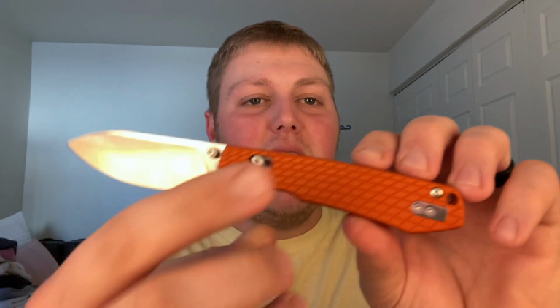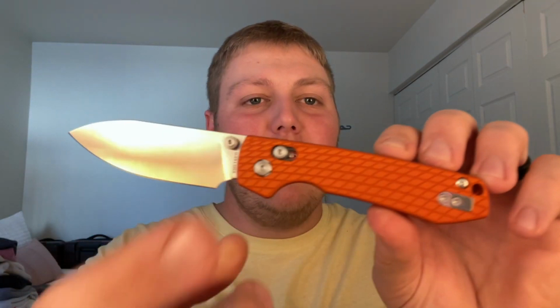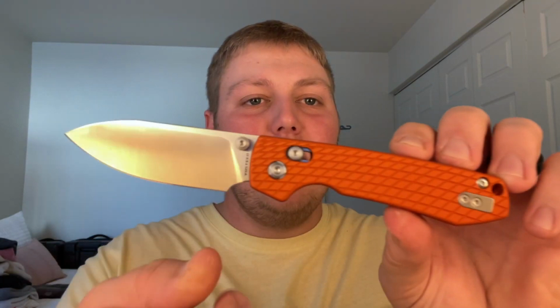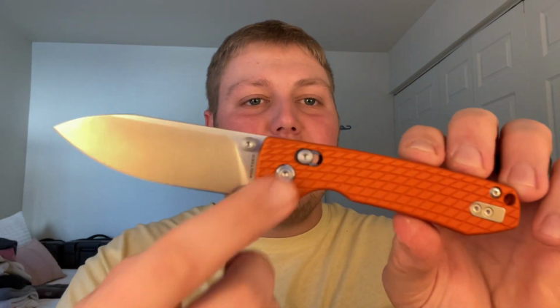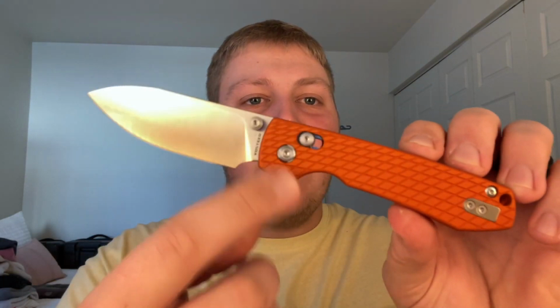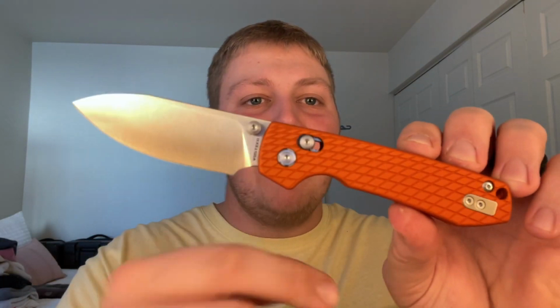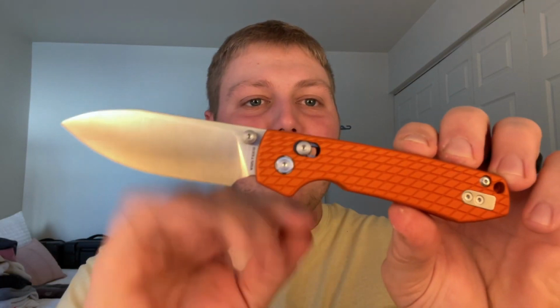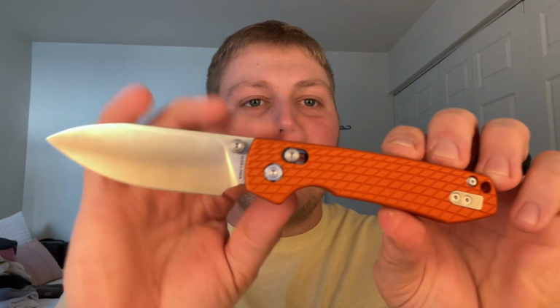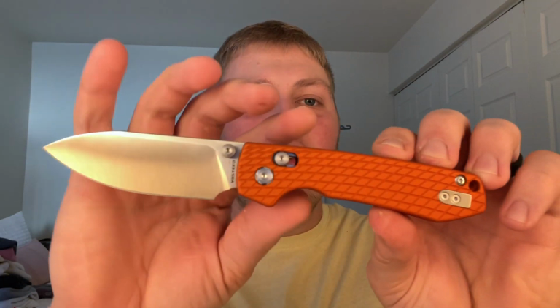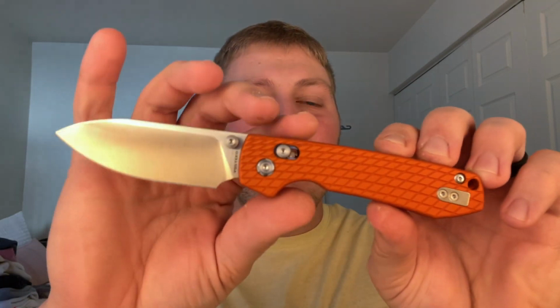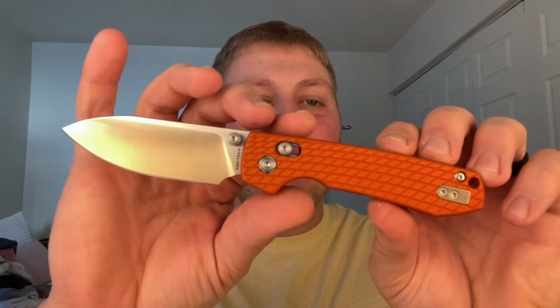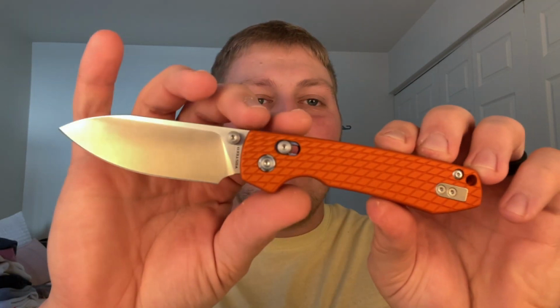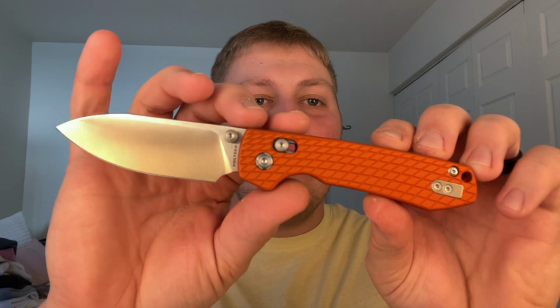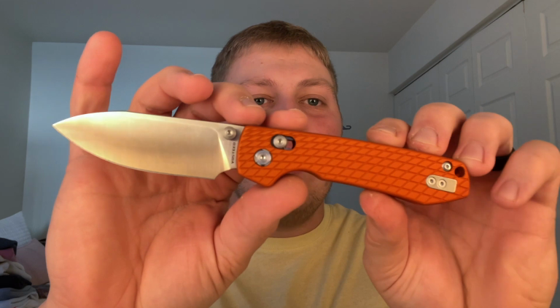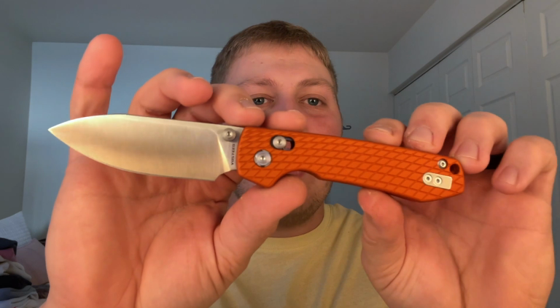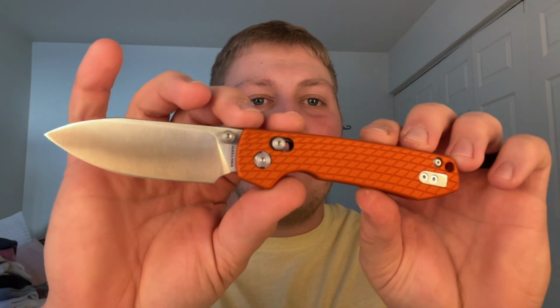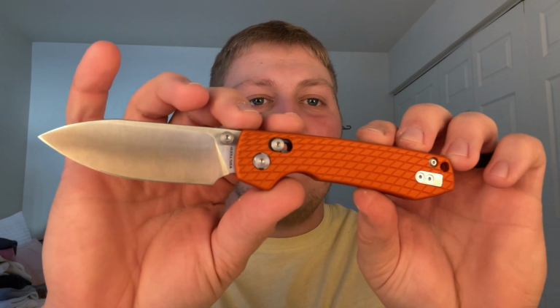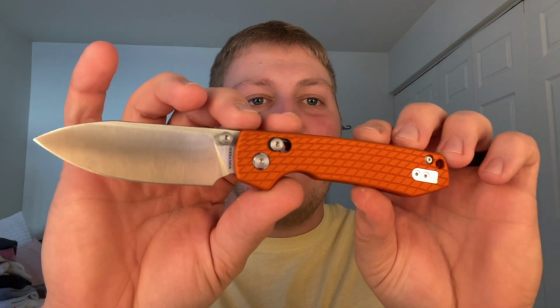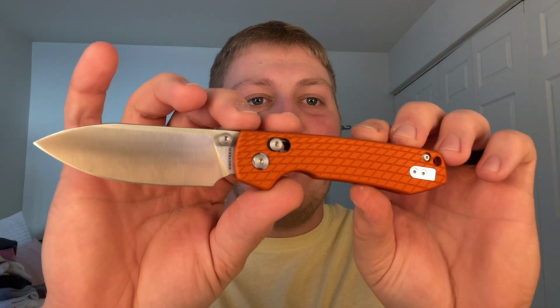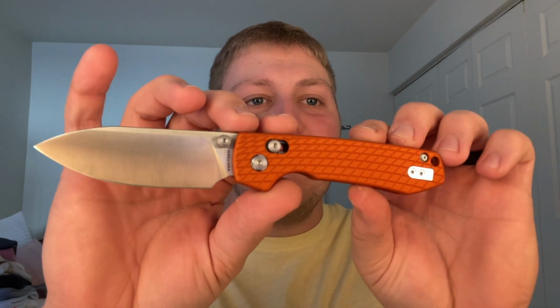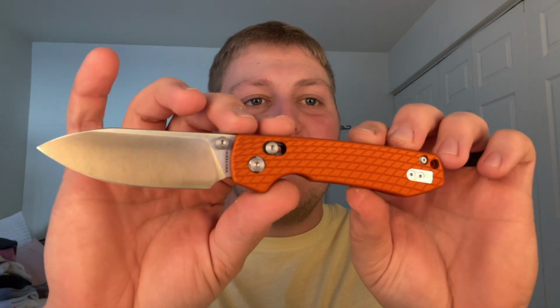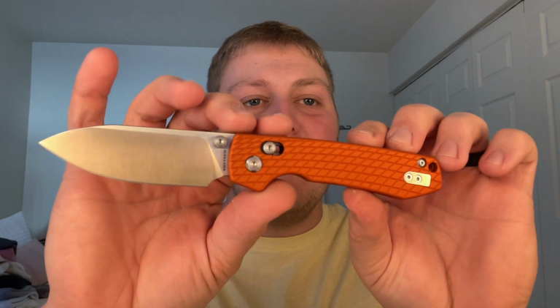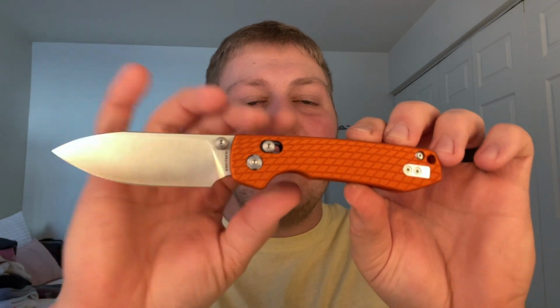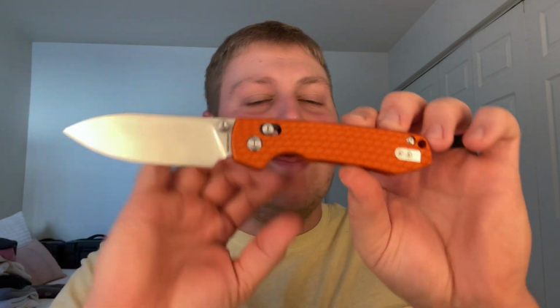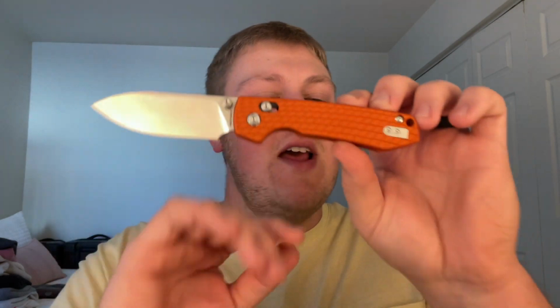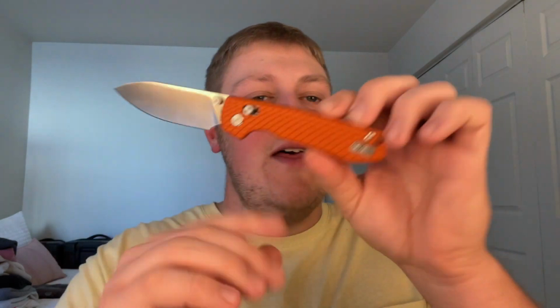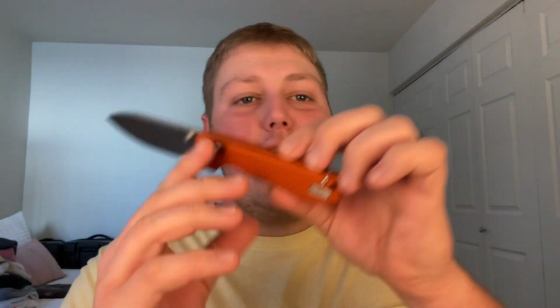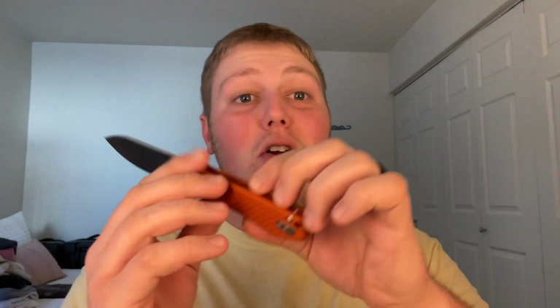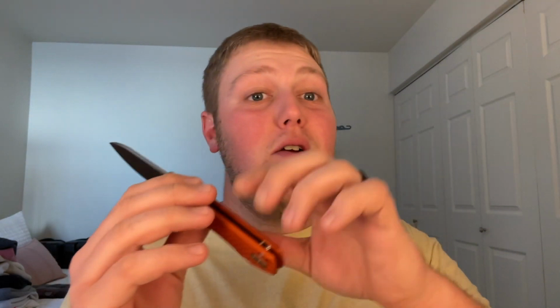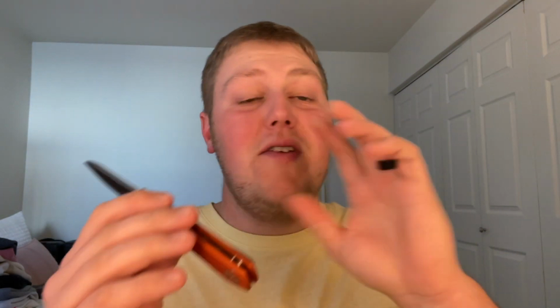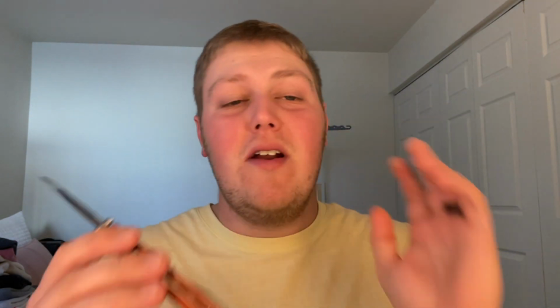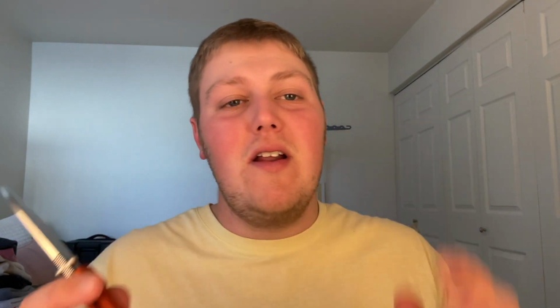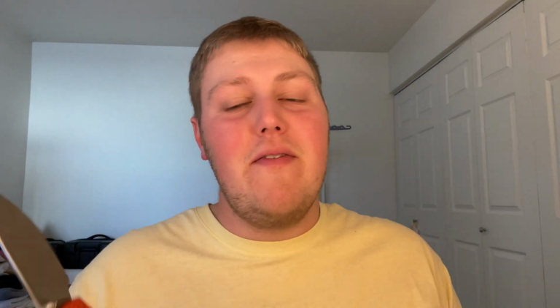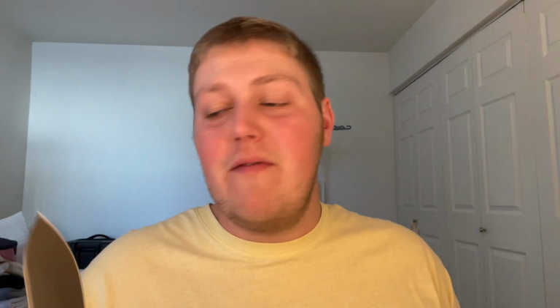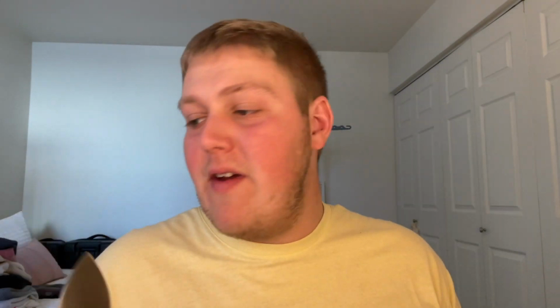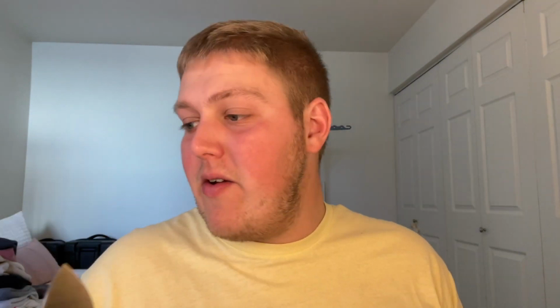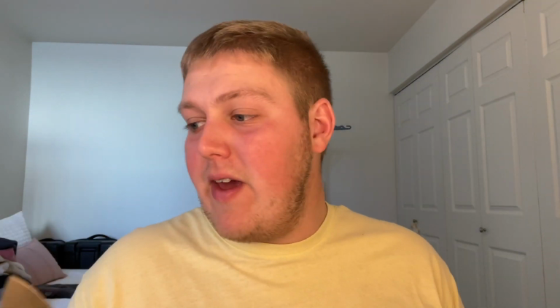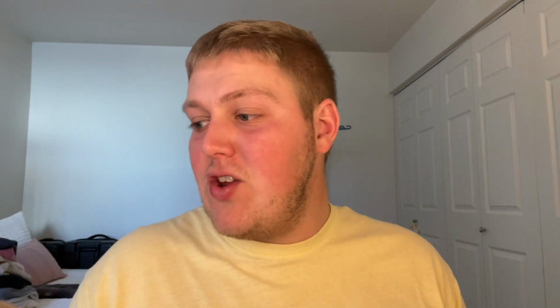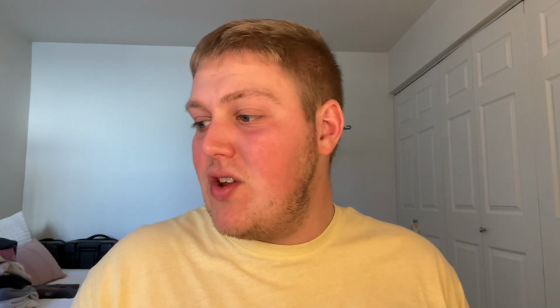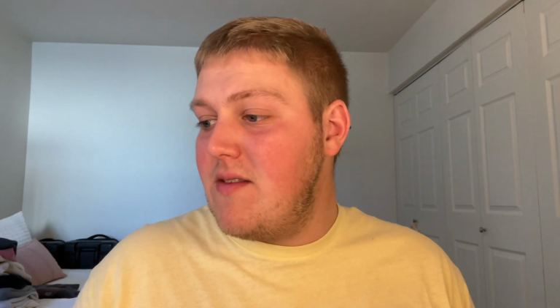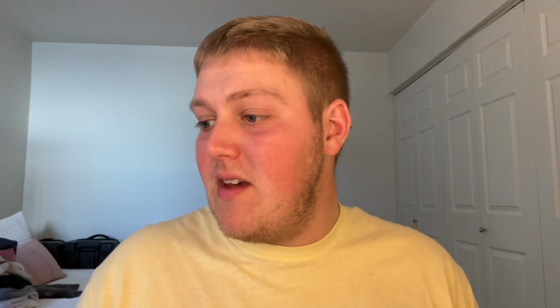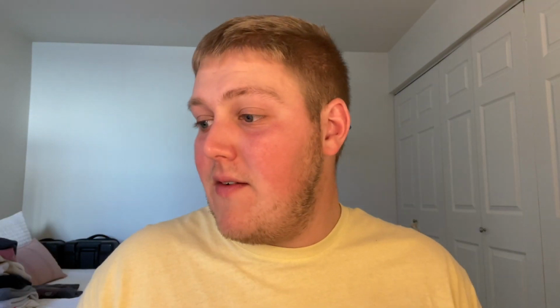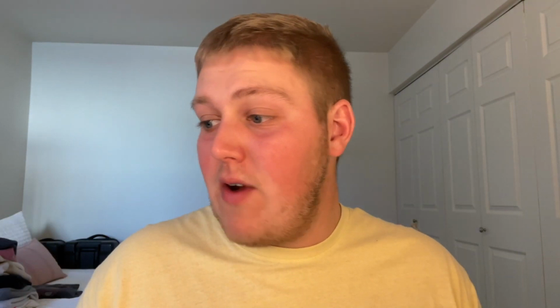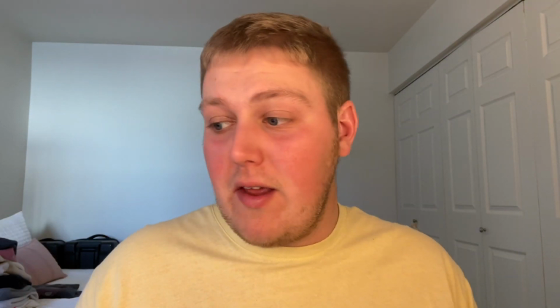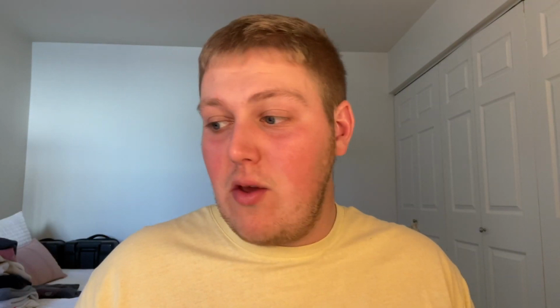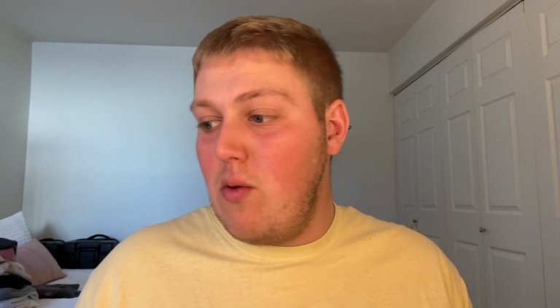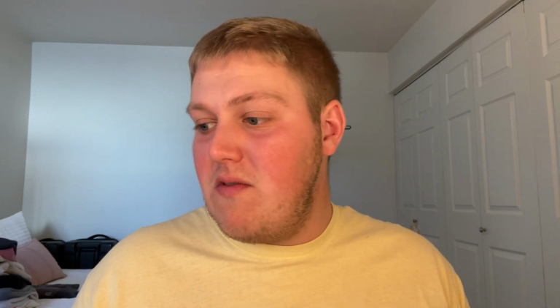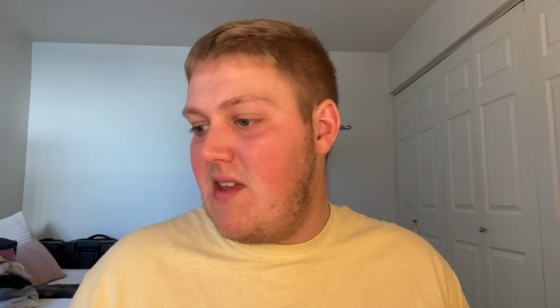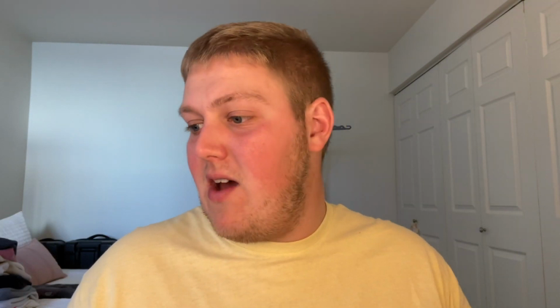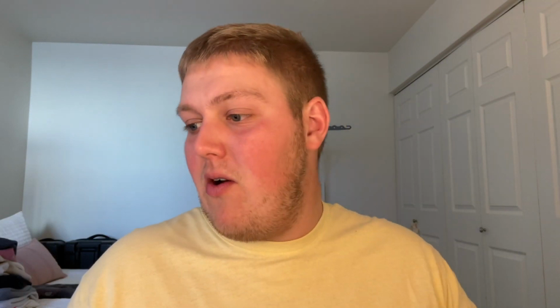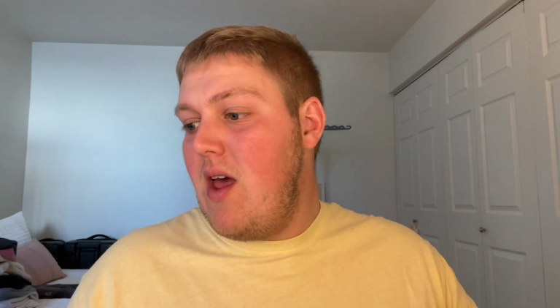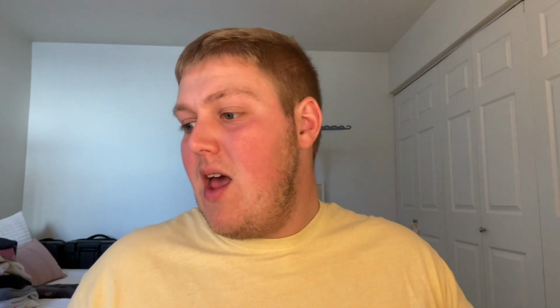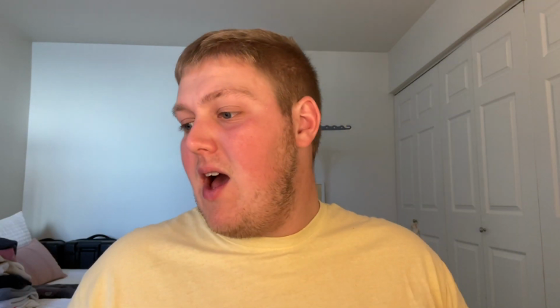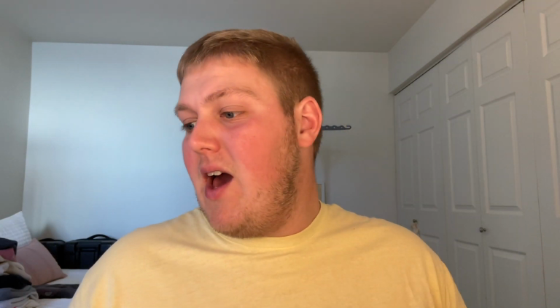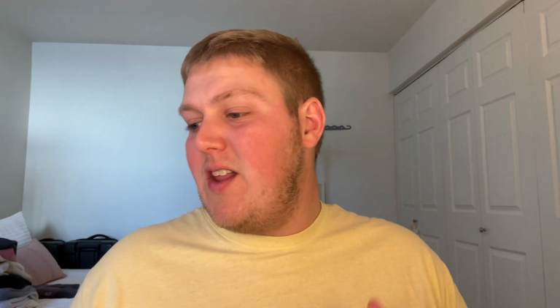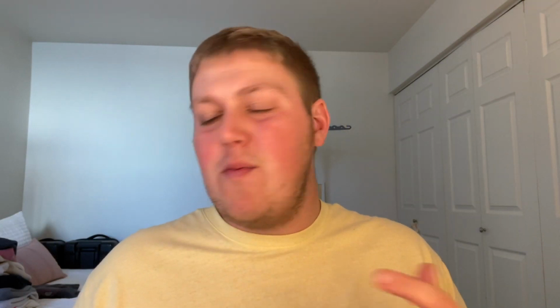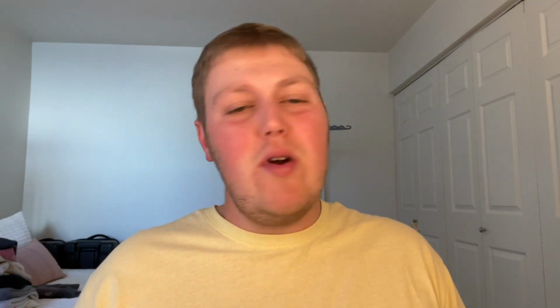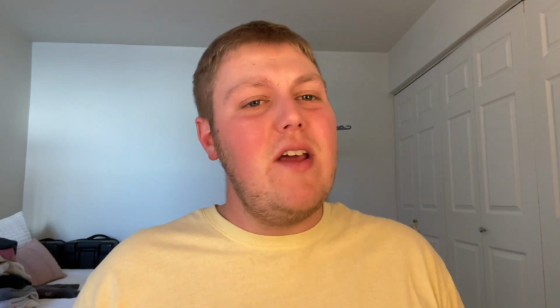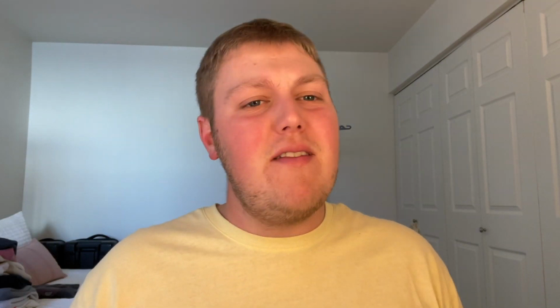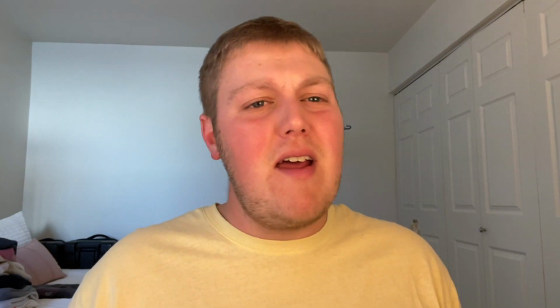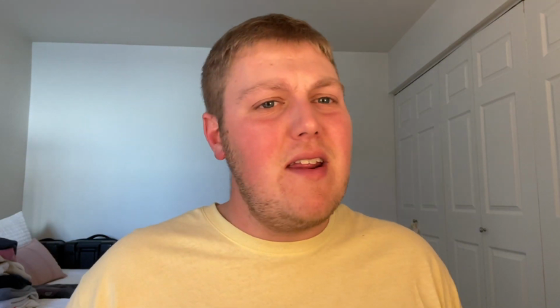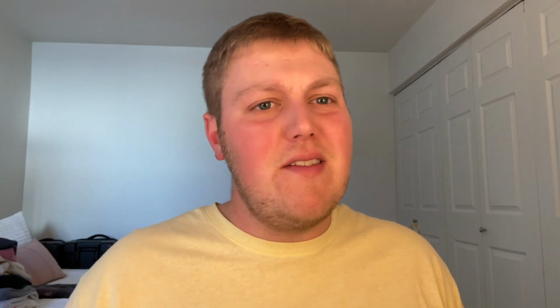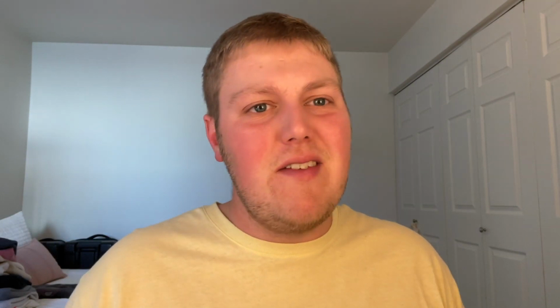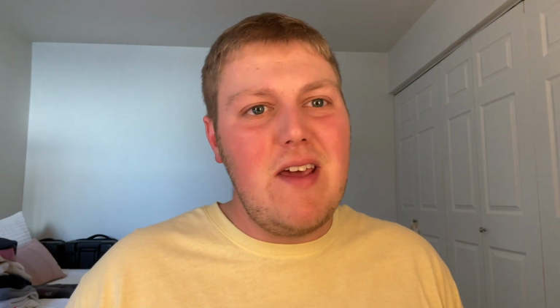This has a crossbar lock from Vosteed. There are a ton of different variations of Raccoons now, which is pretty exciting to see.